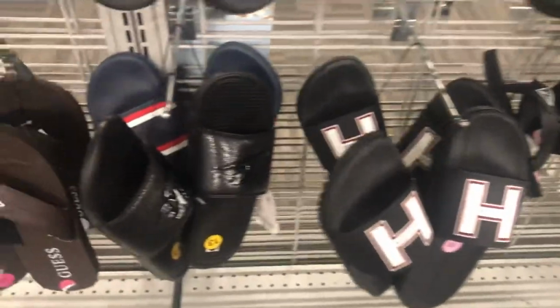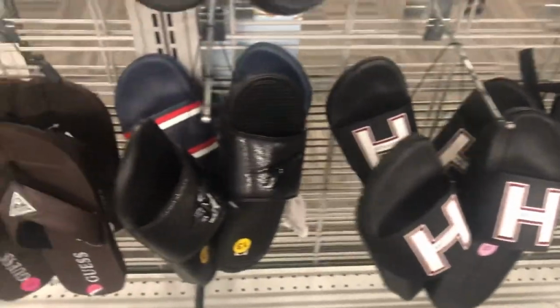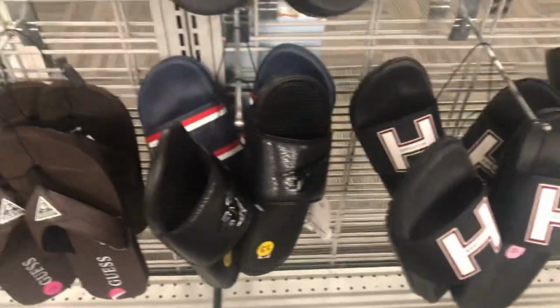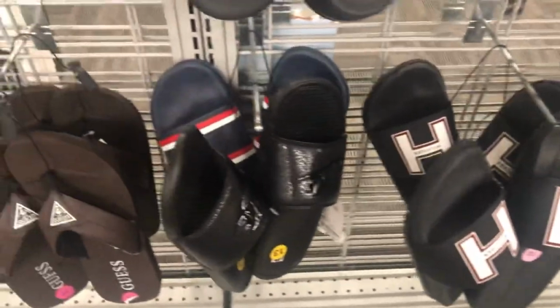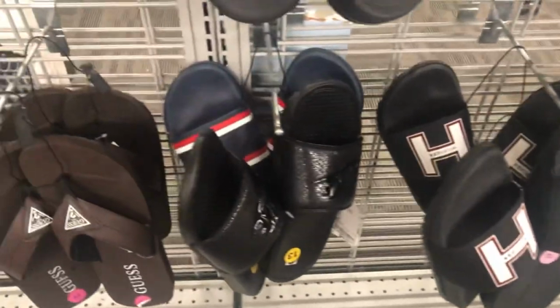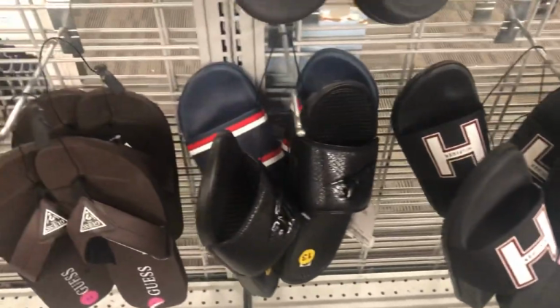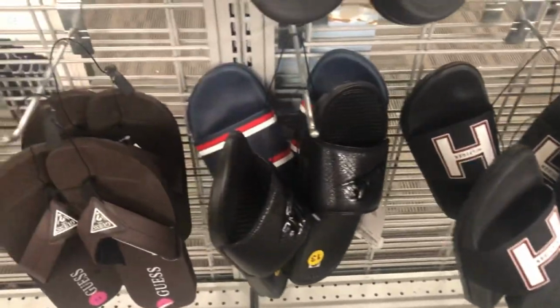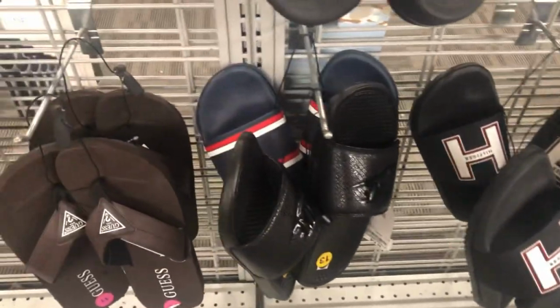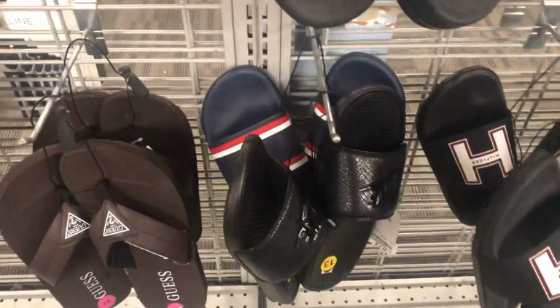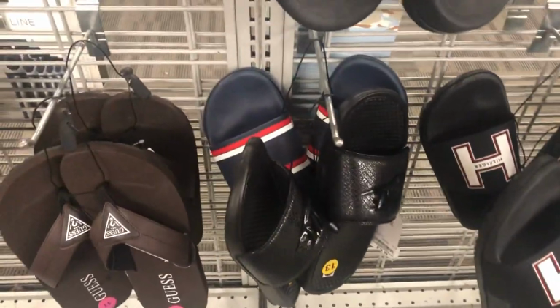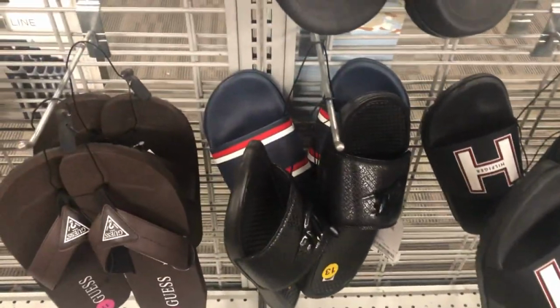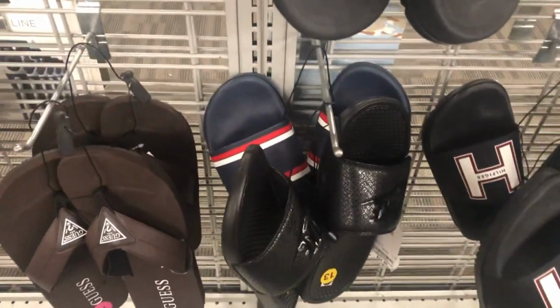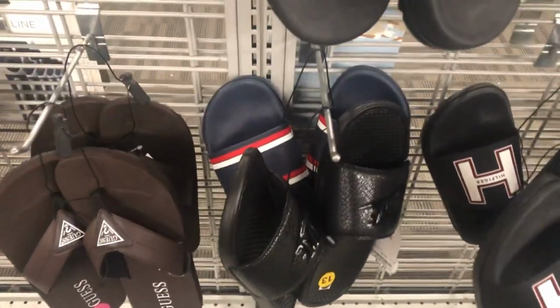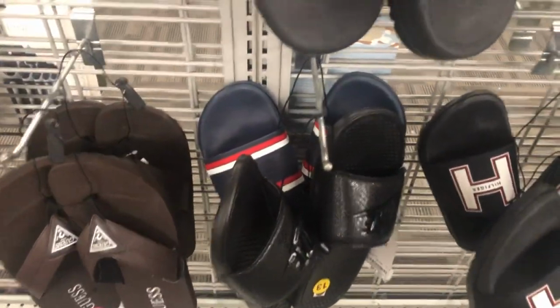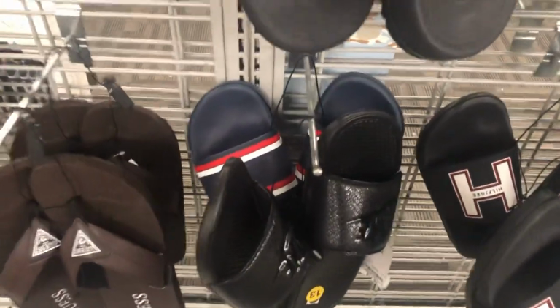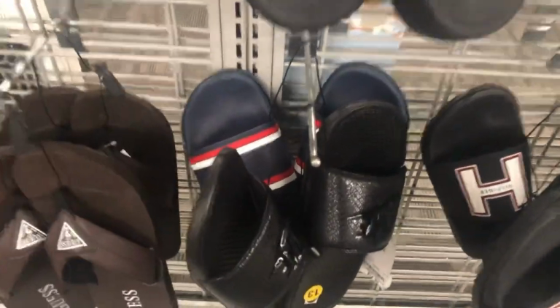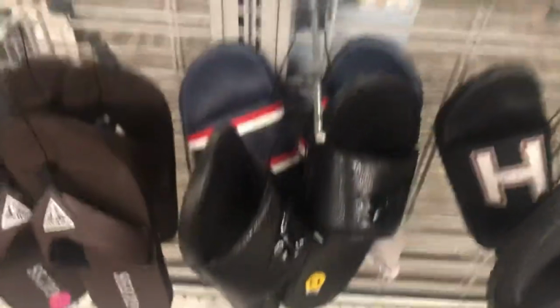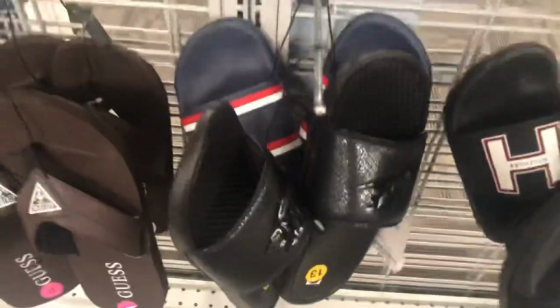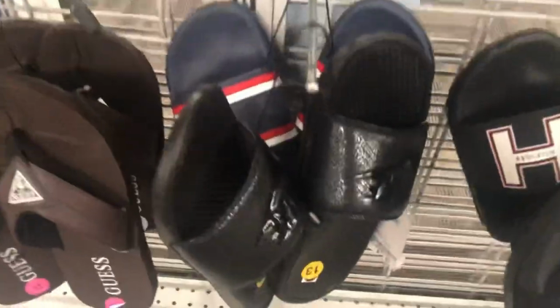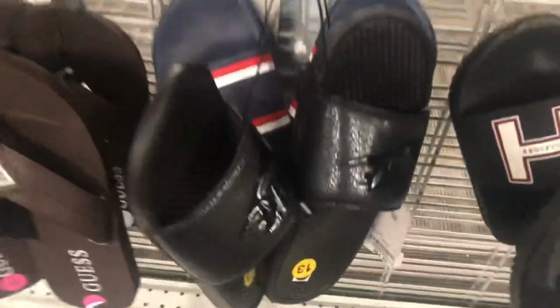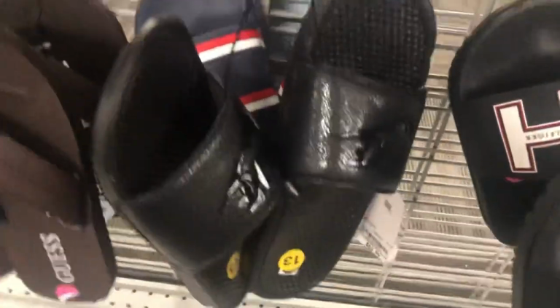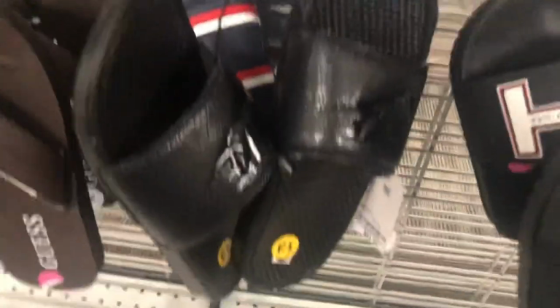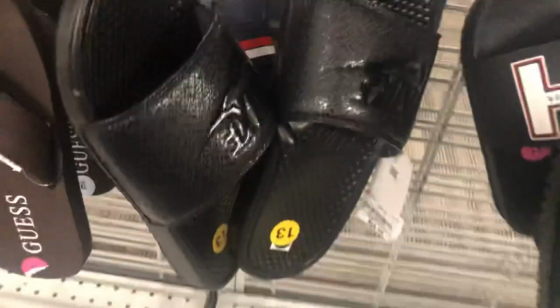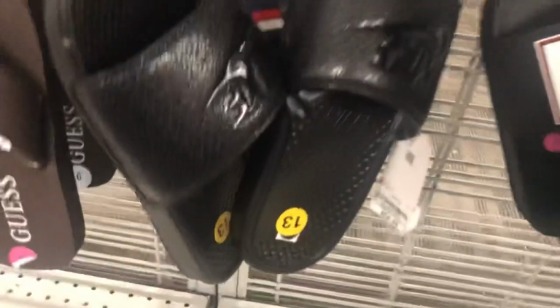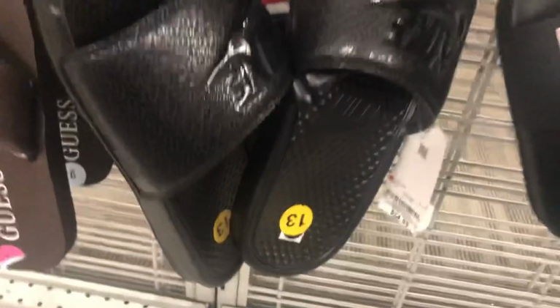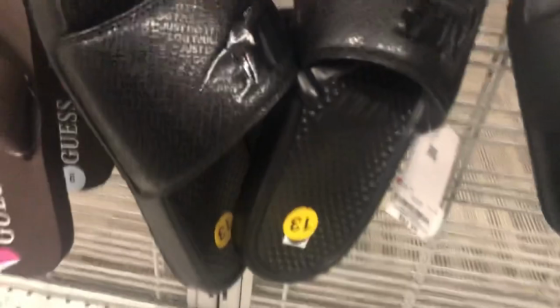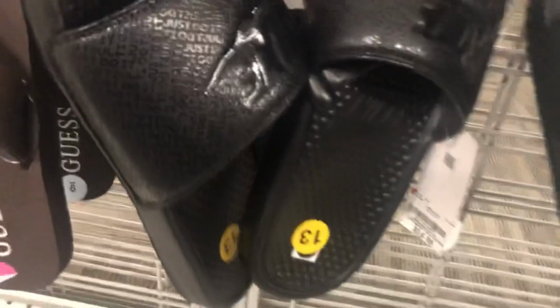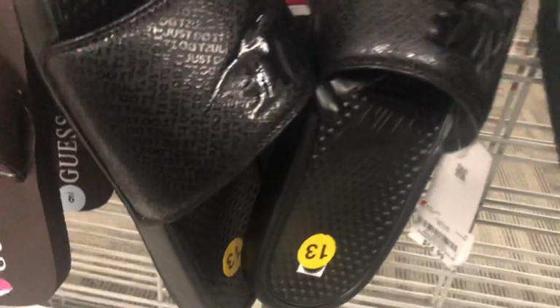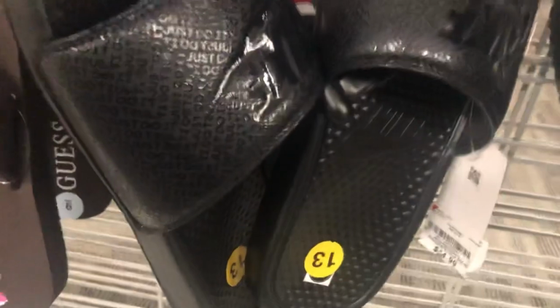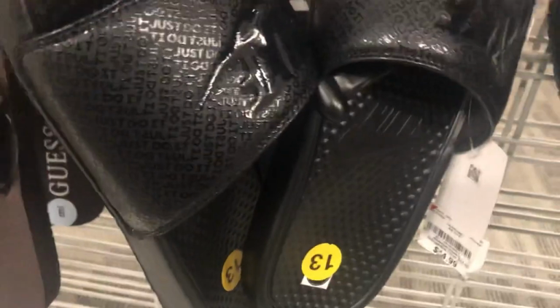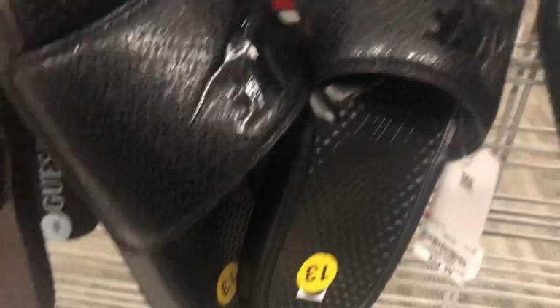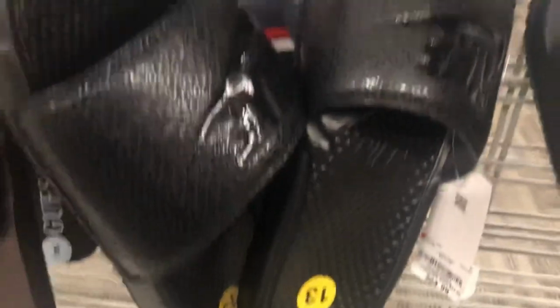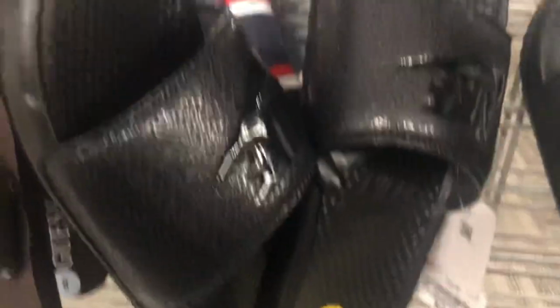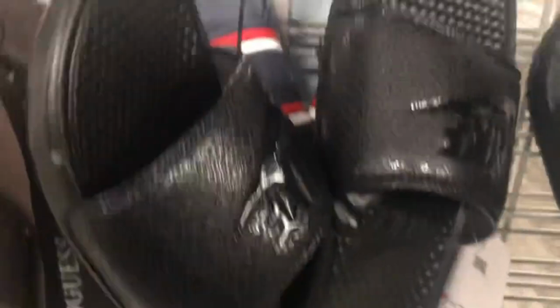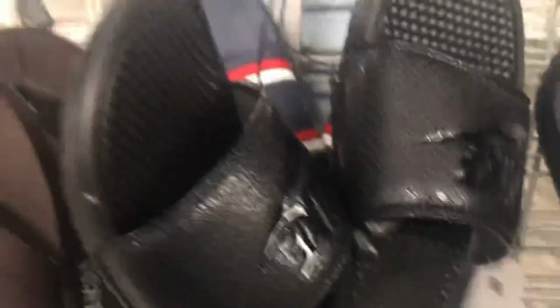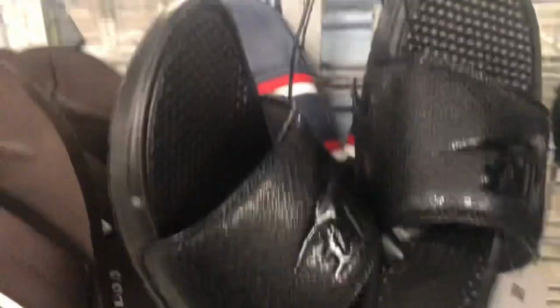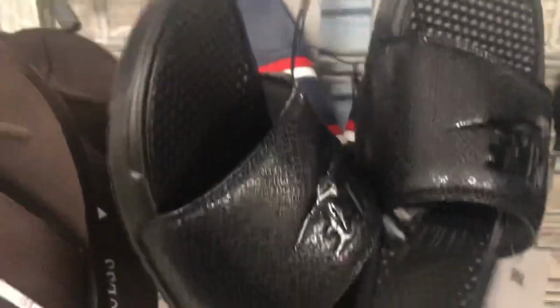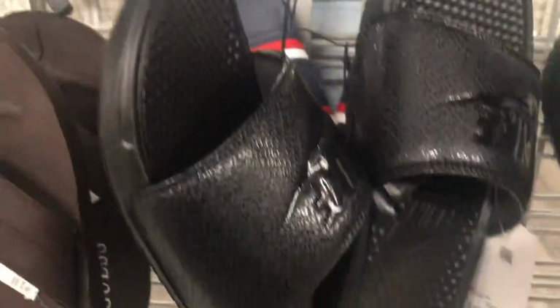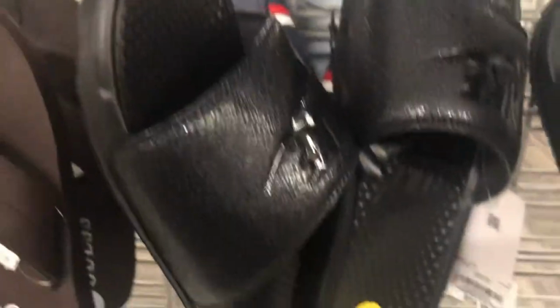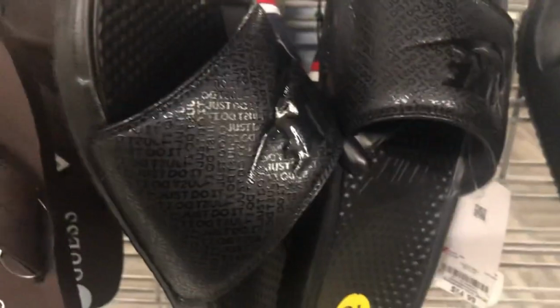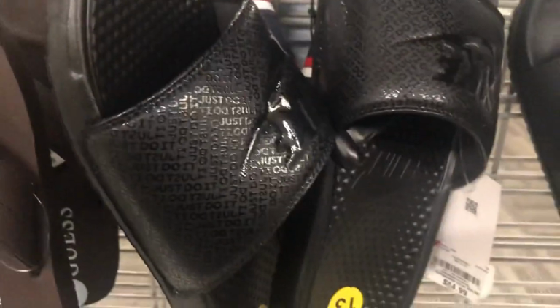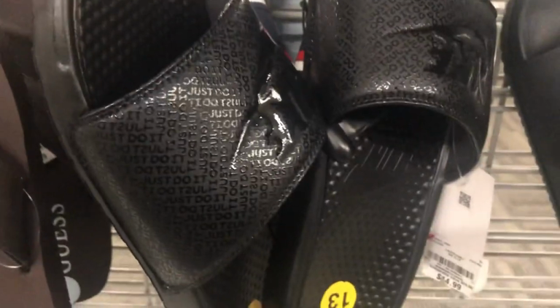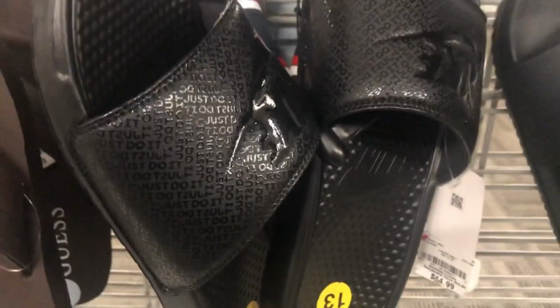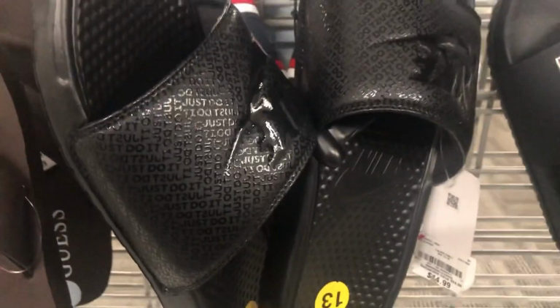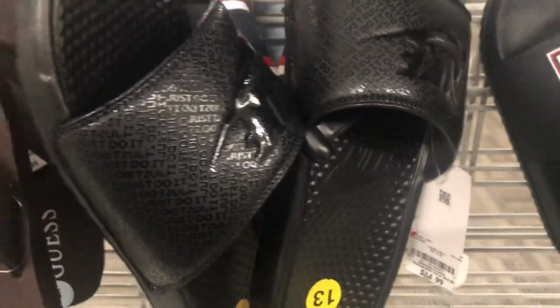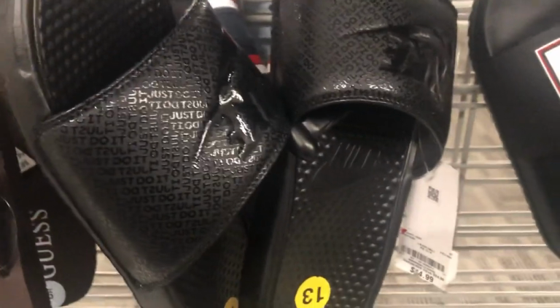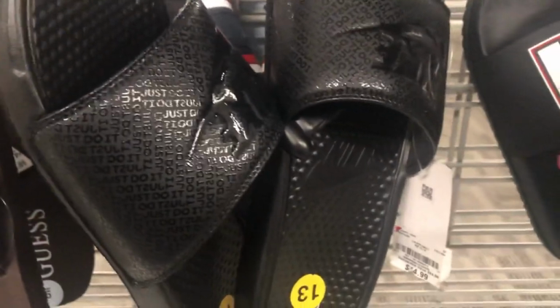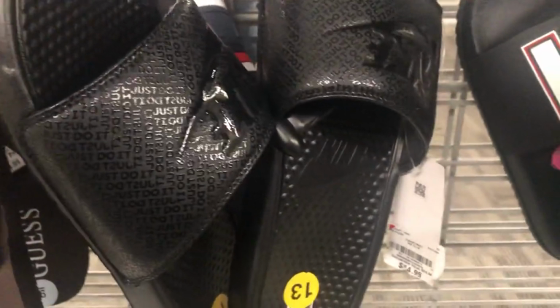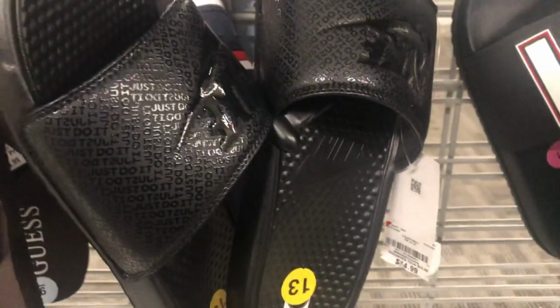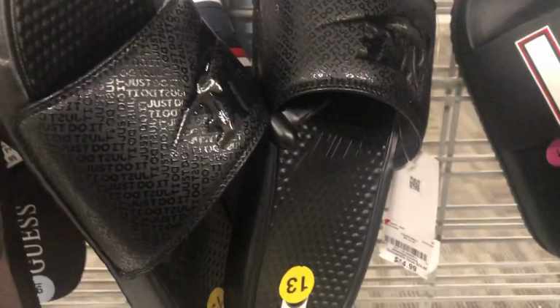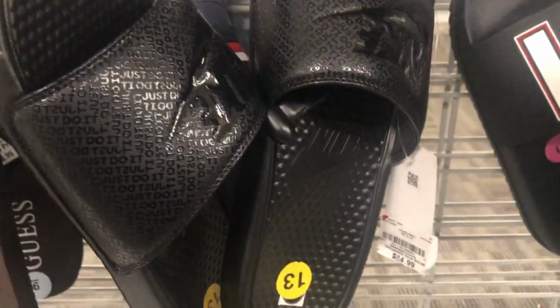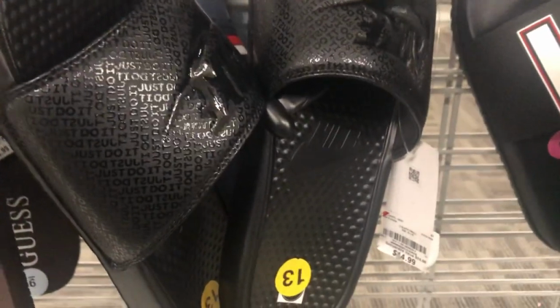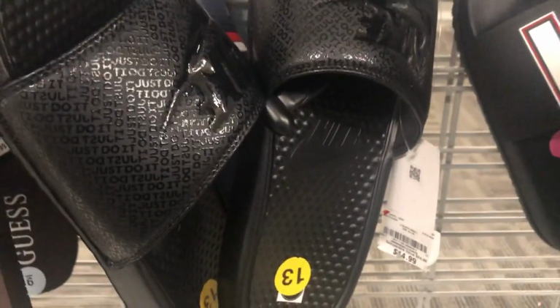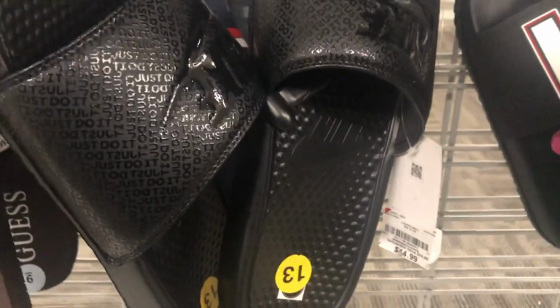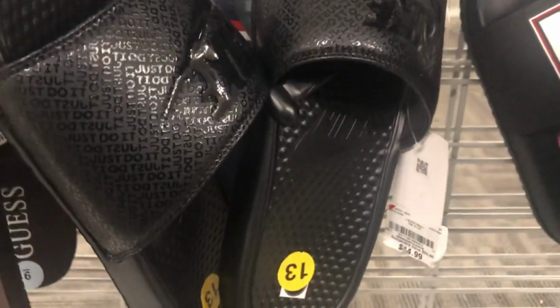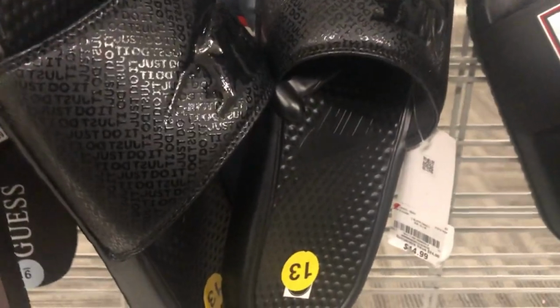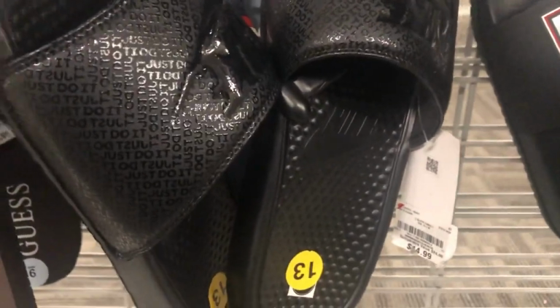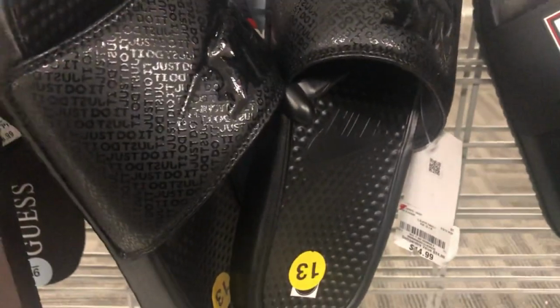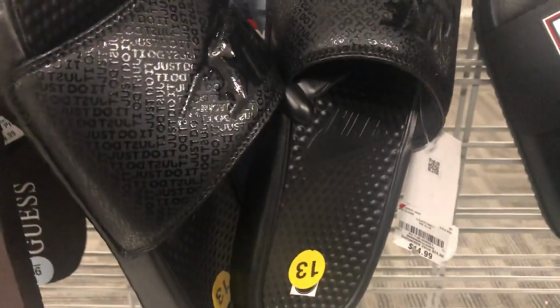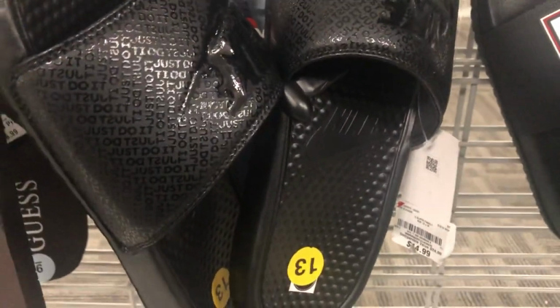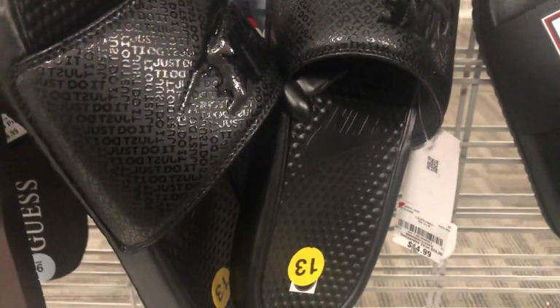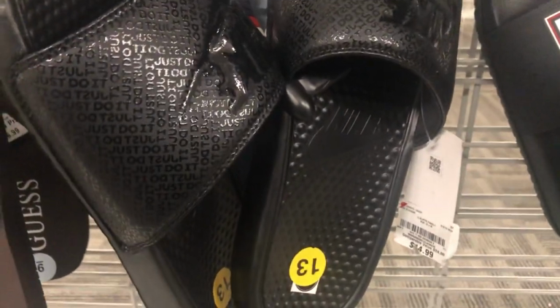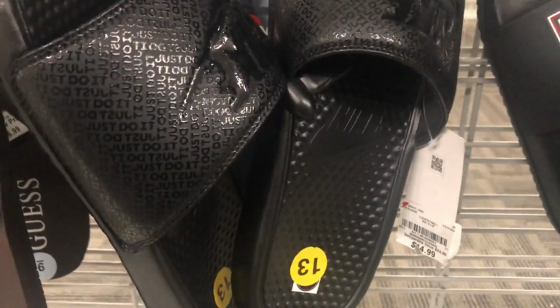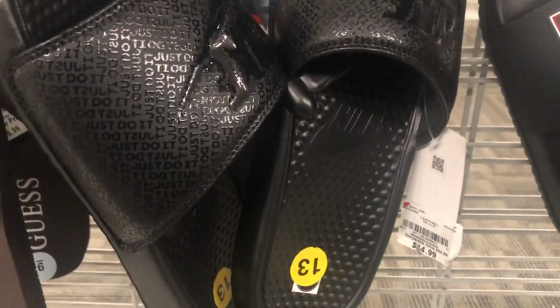Here's another pair down here that I haven't scanned yet, so I'm going to scan these and see what's going on with them.